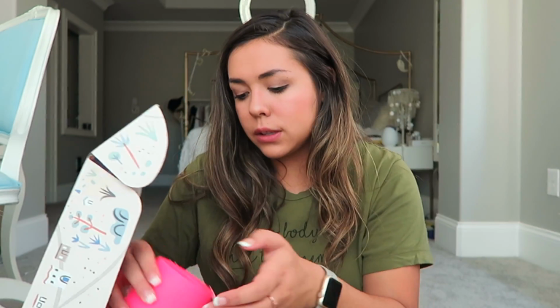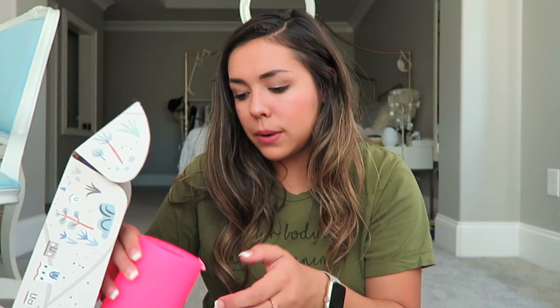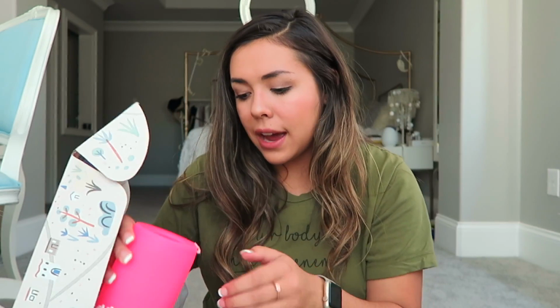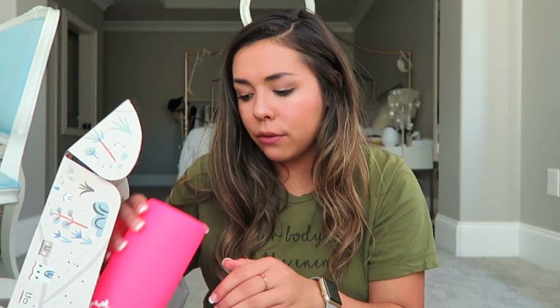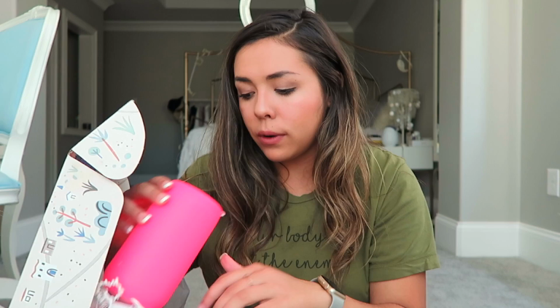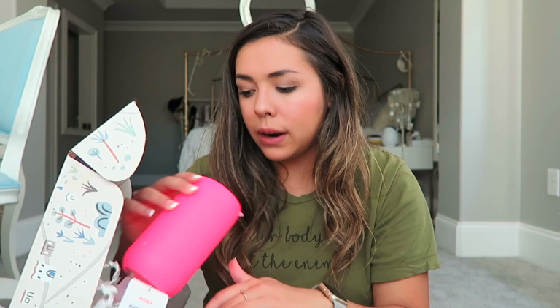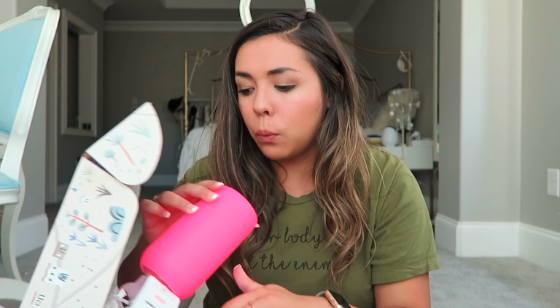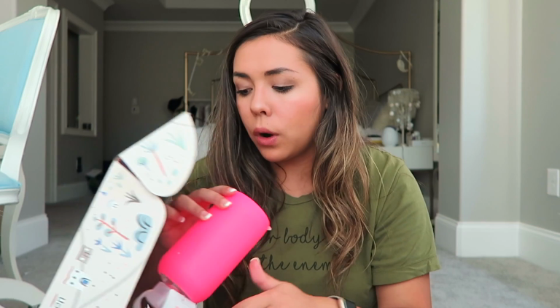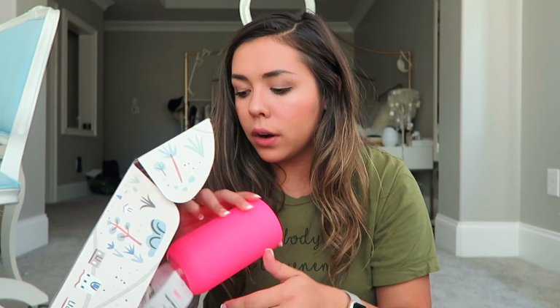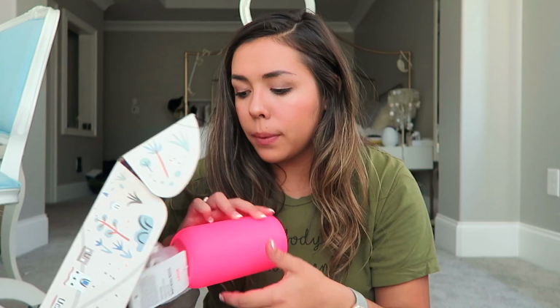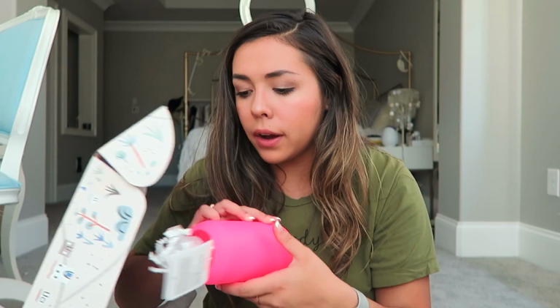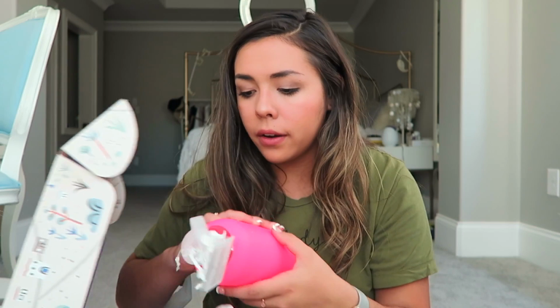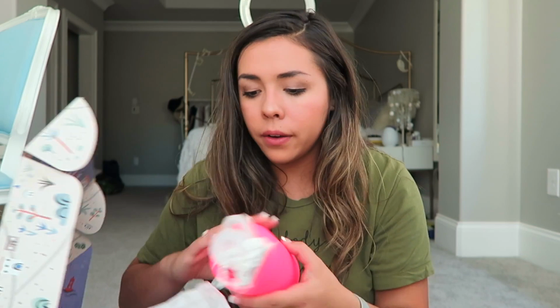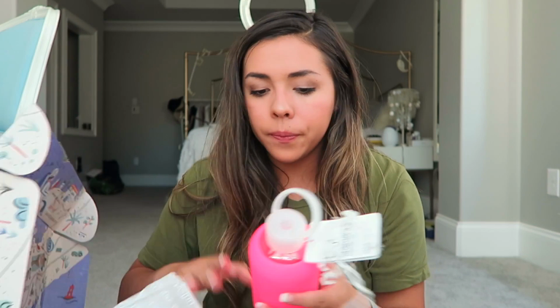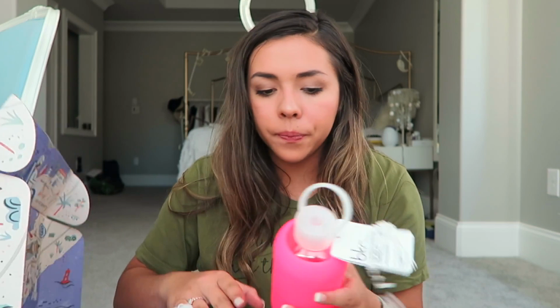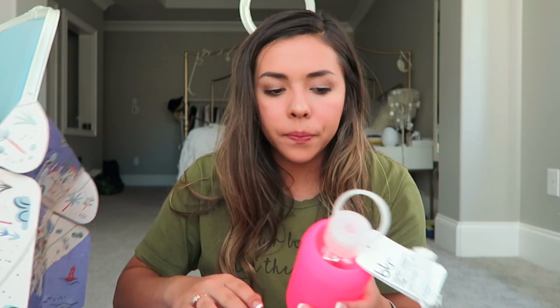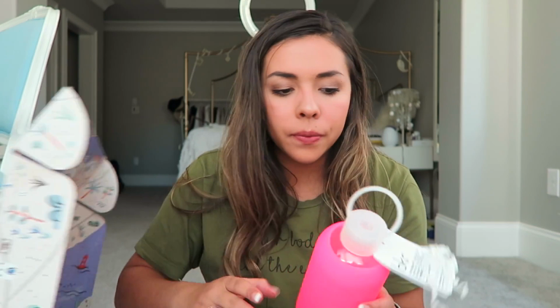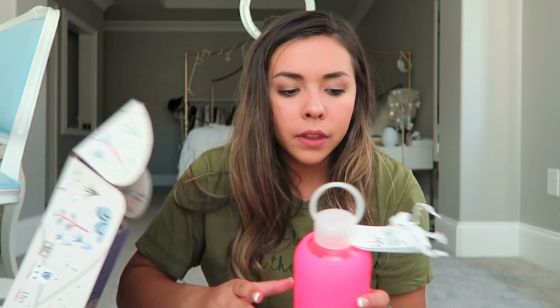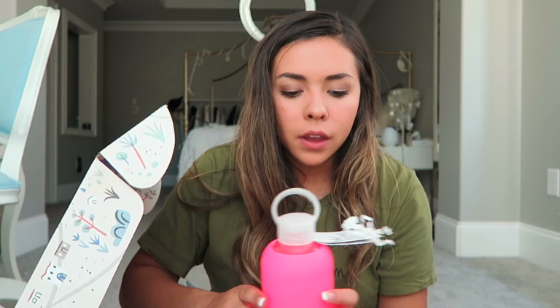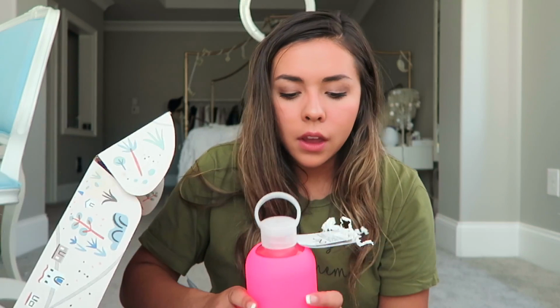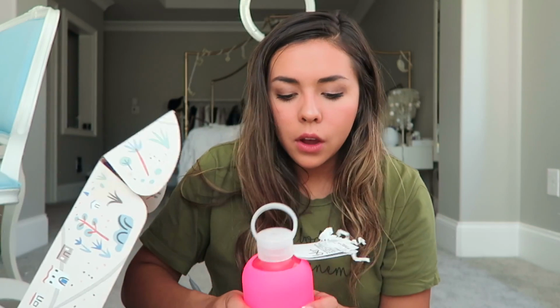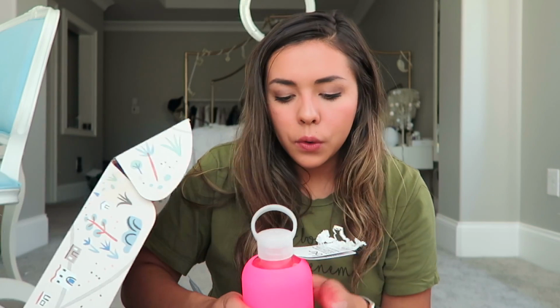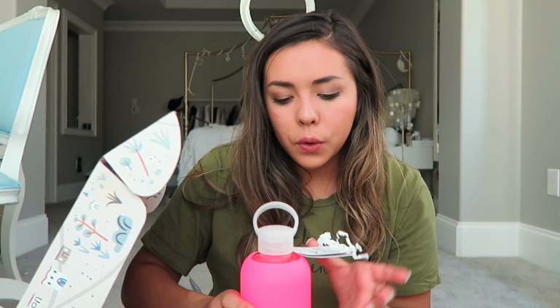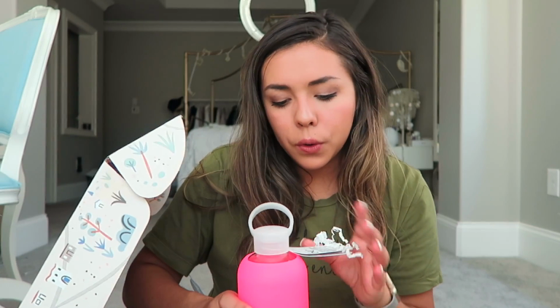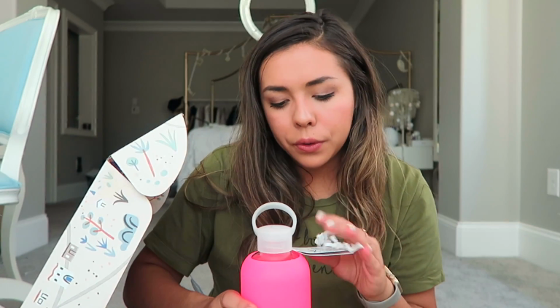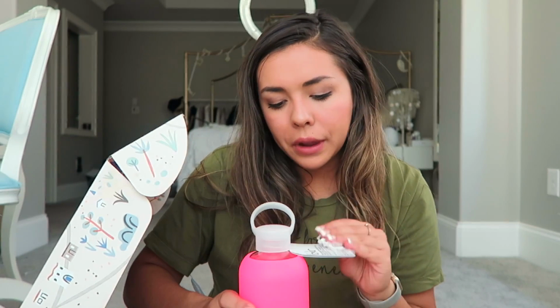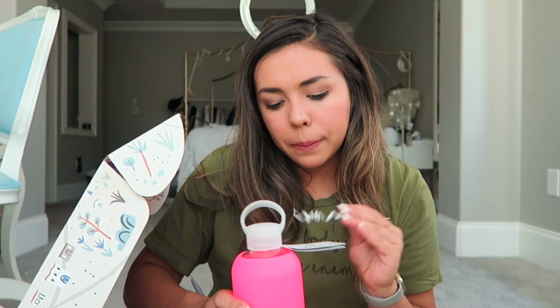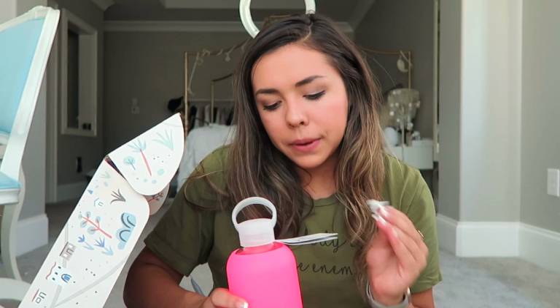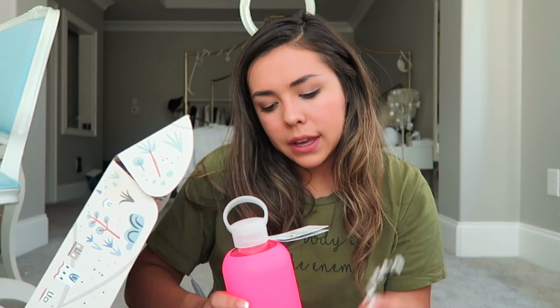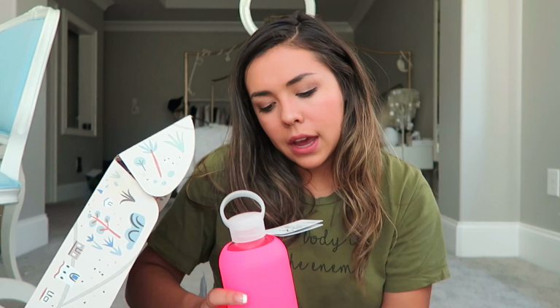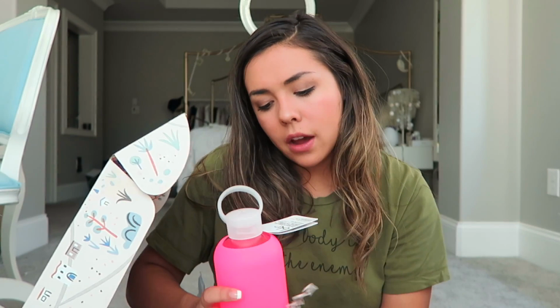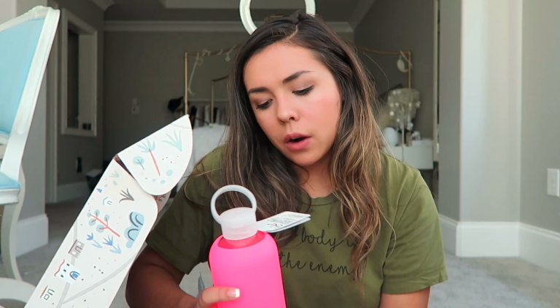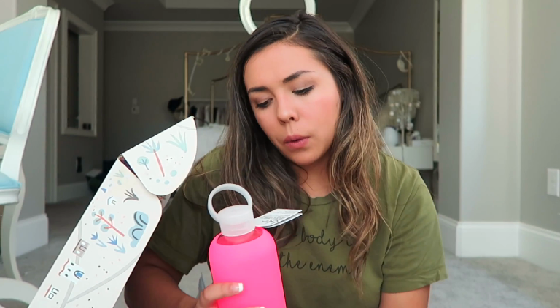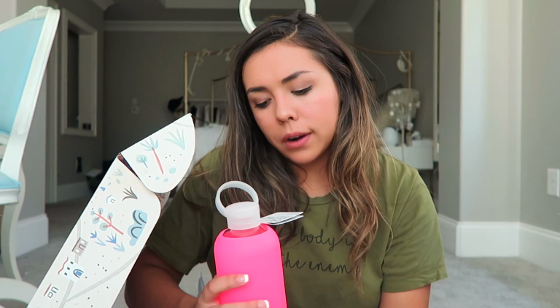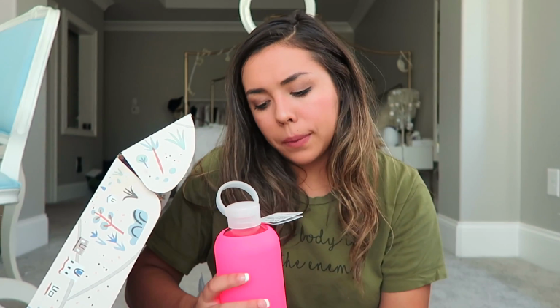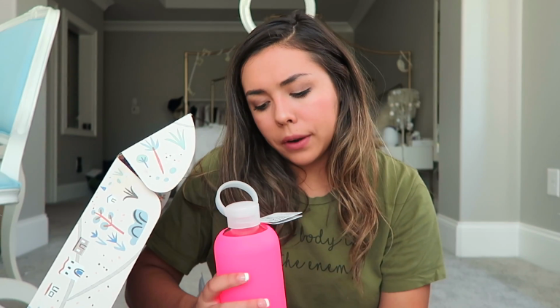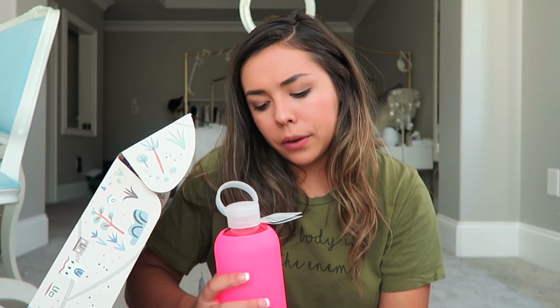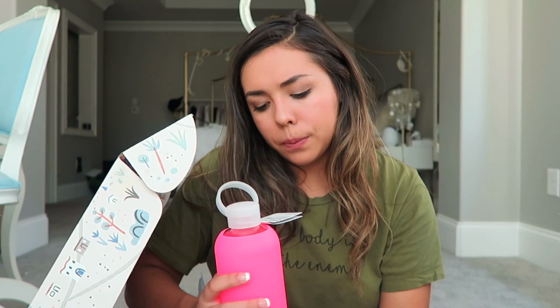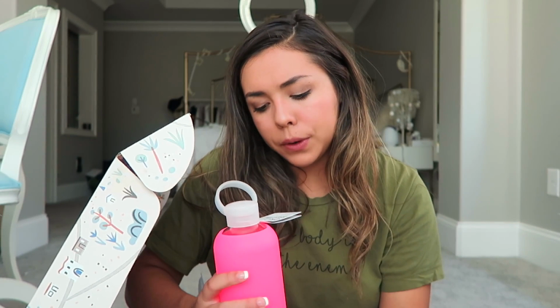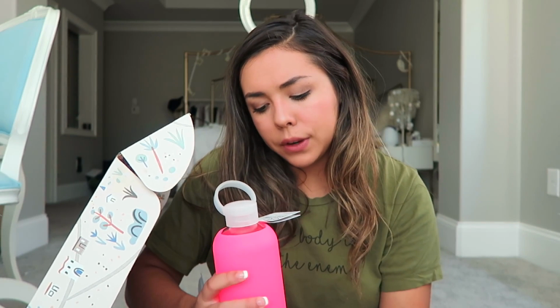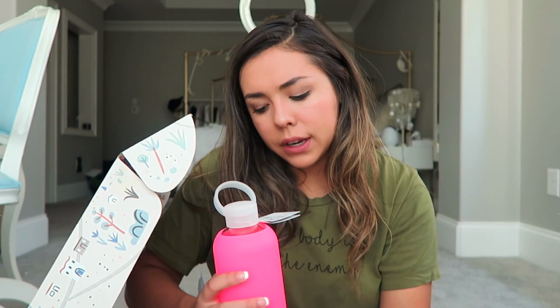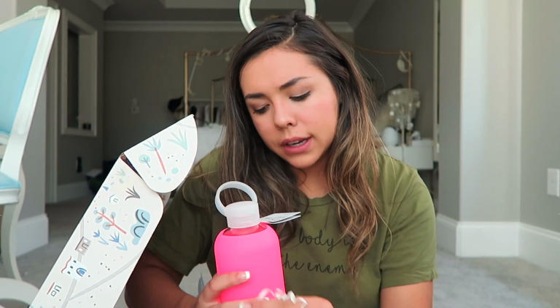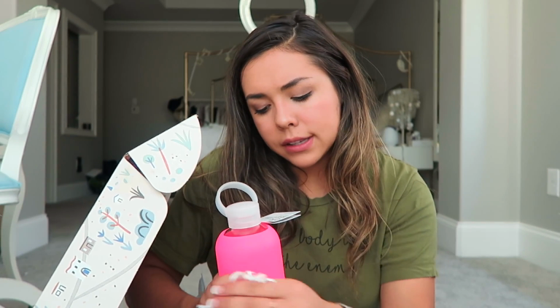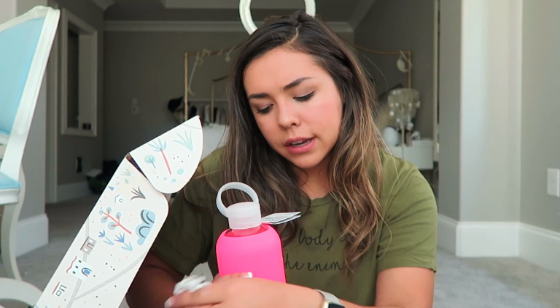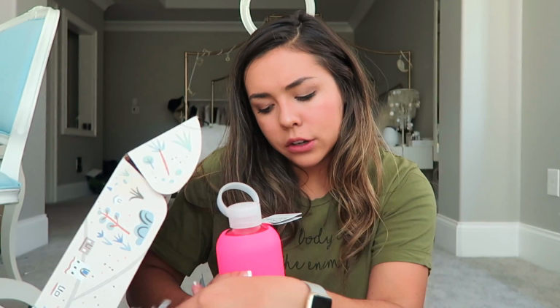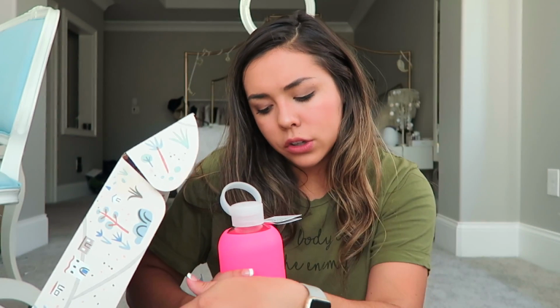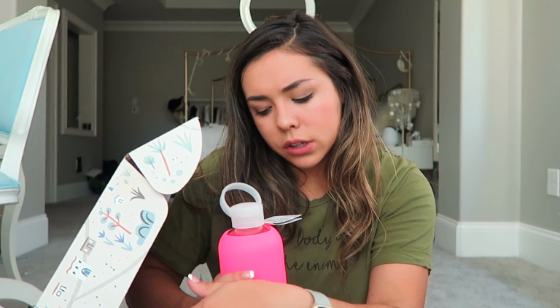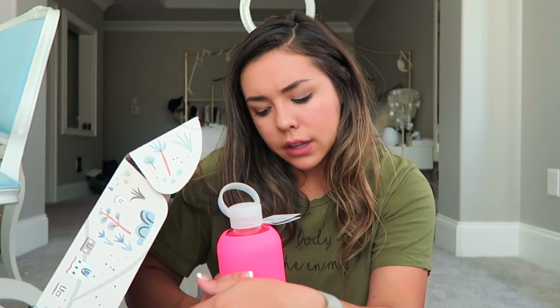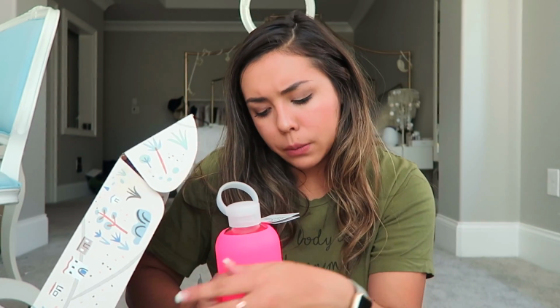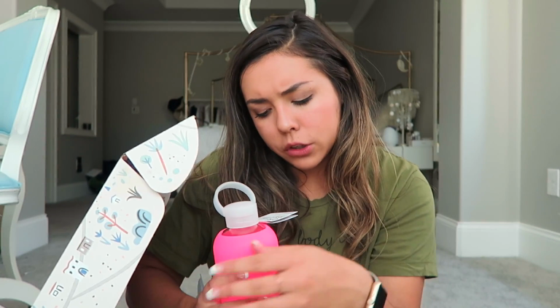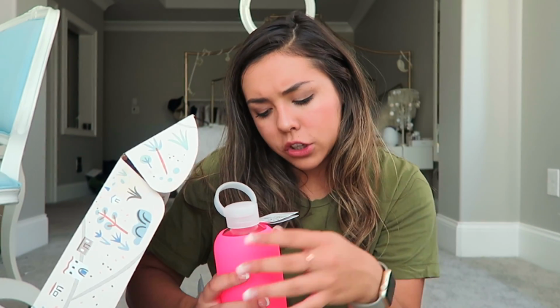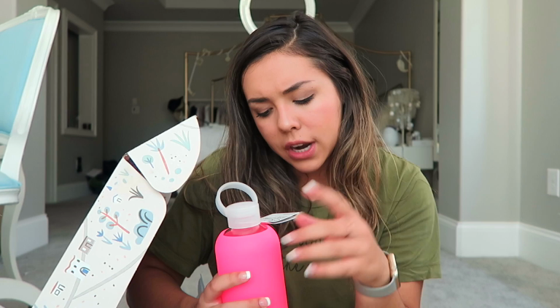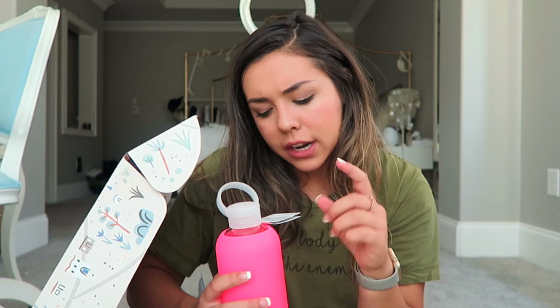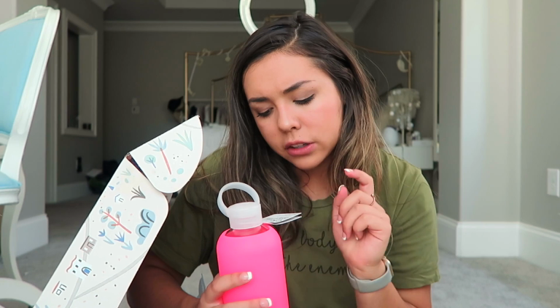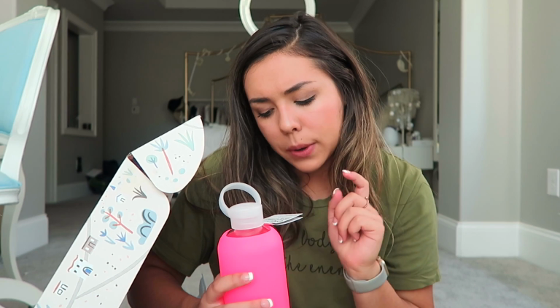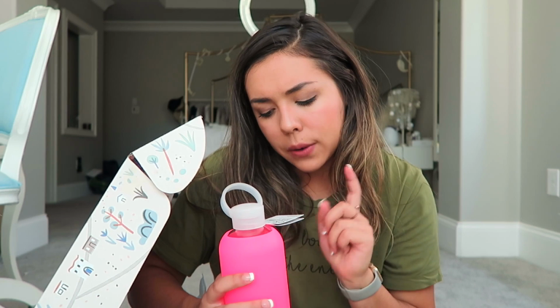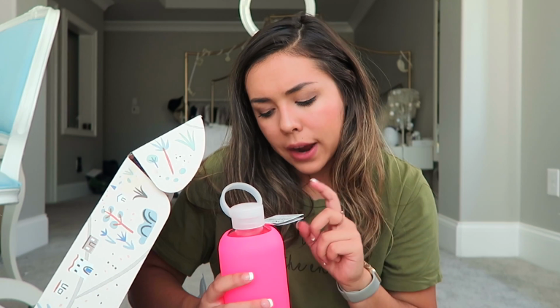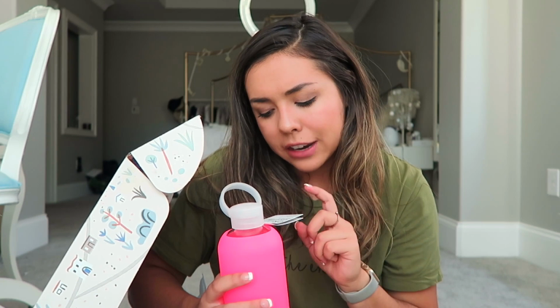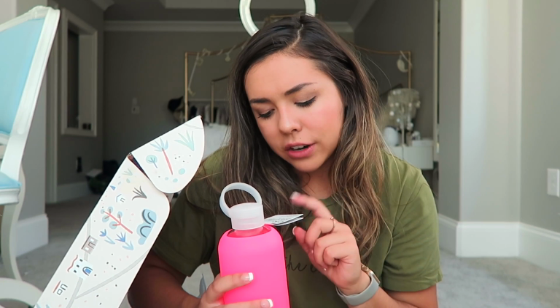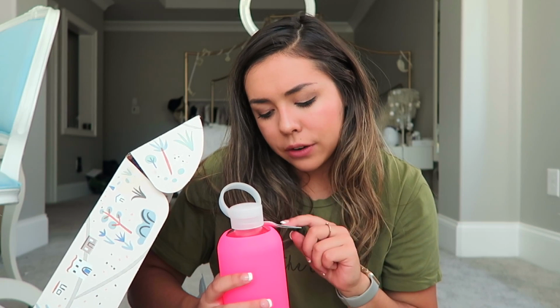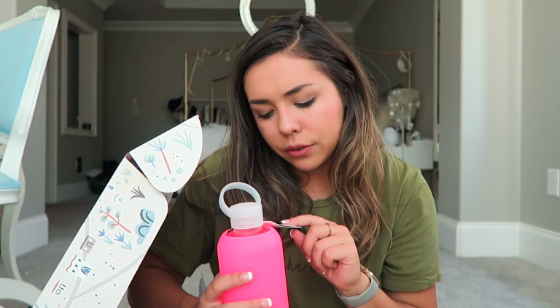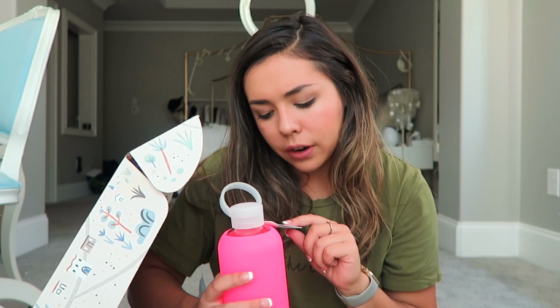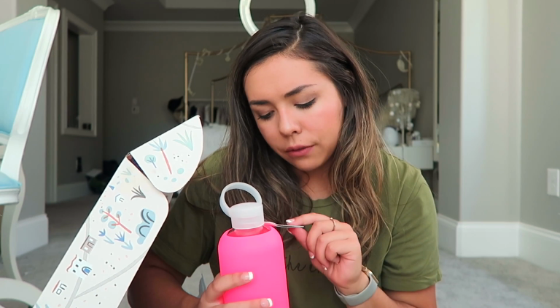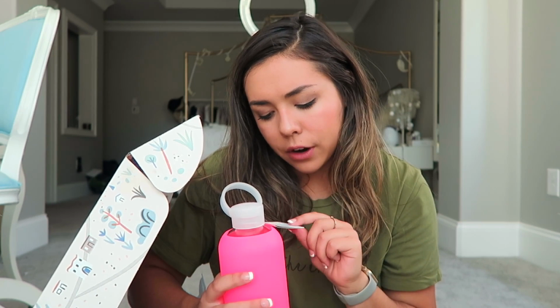Next we have my water bottle — a BKR water bottle. It's a beauty essential that will change the way you hydrate forever.